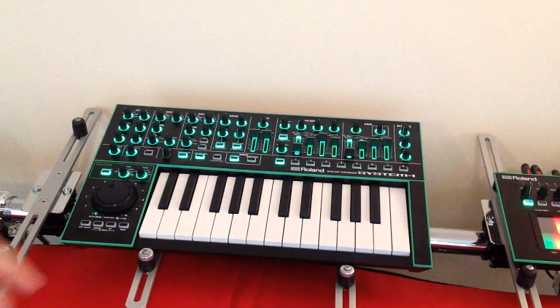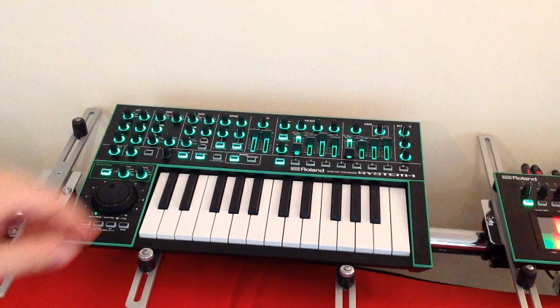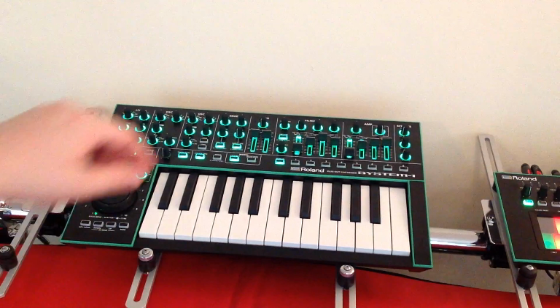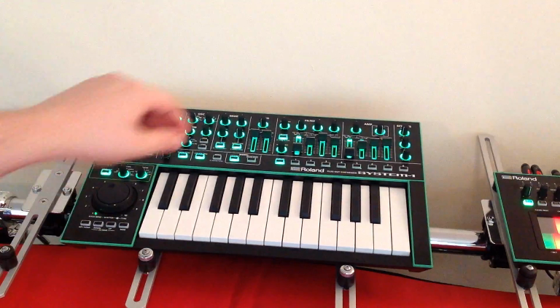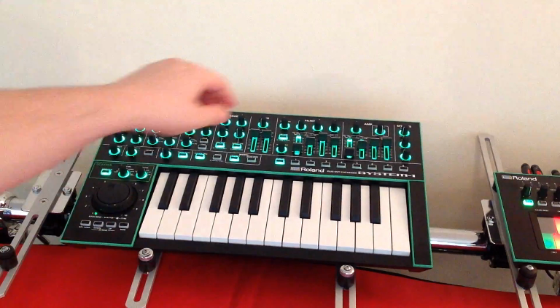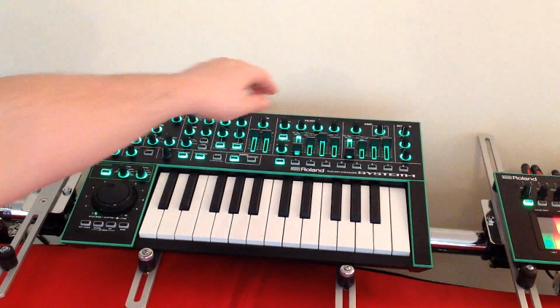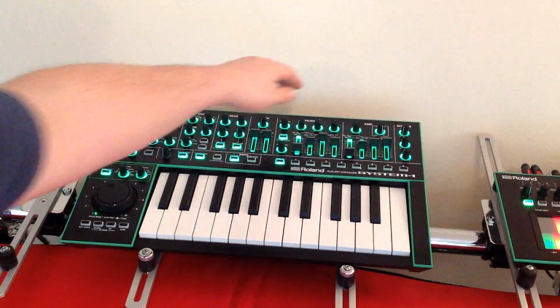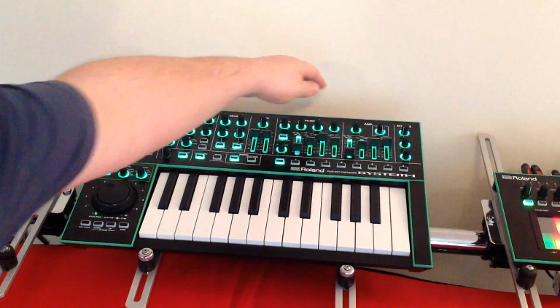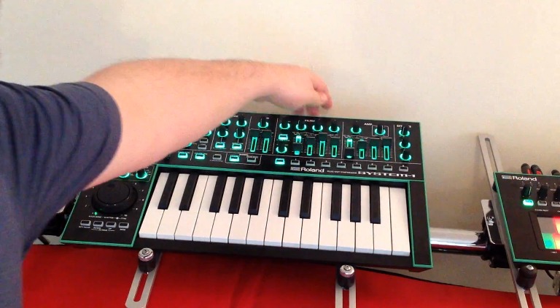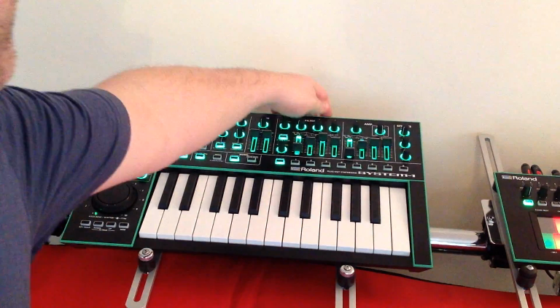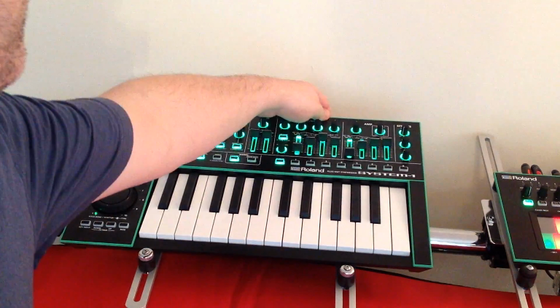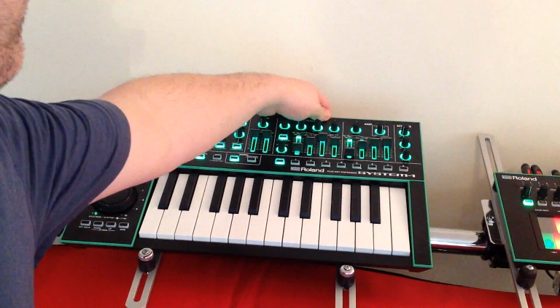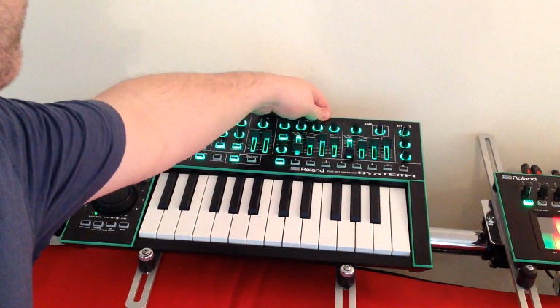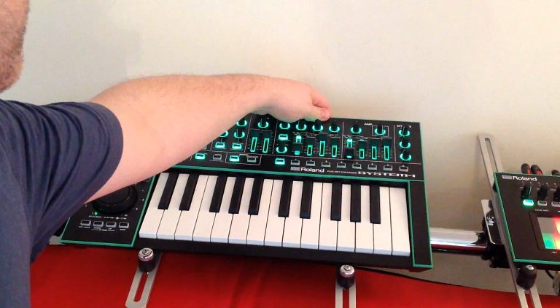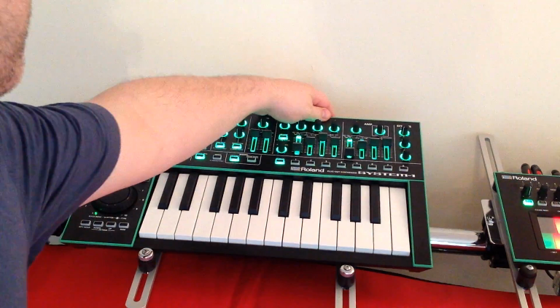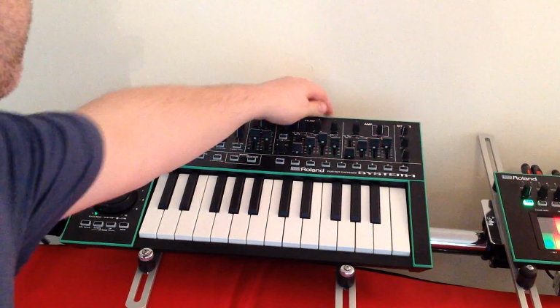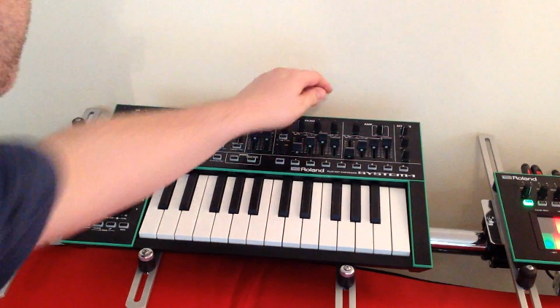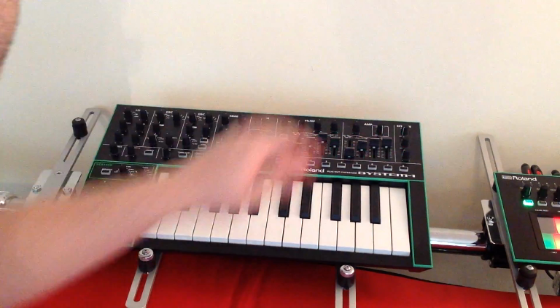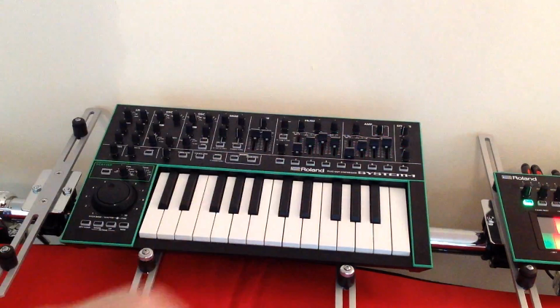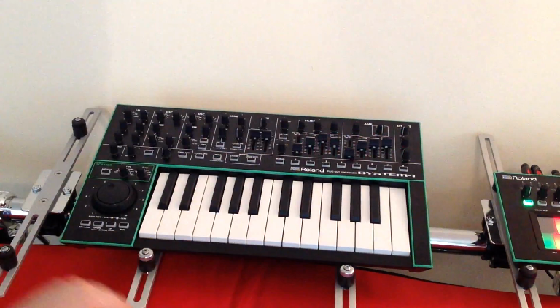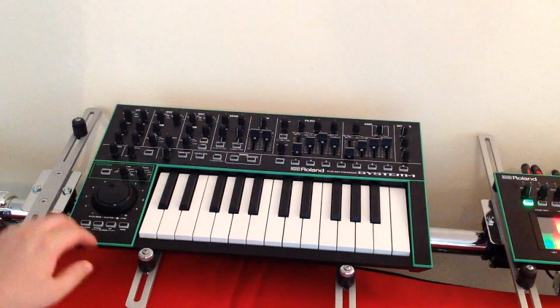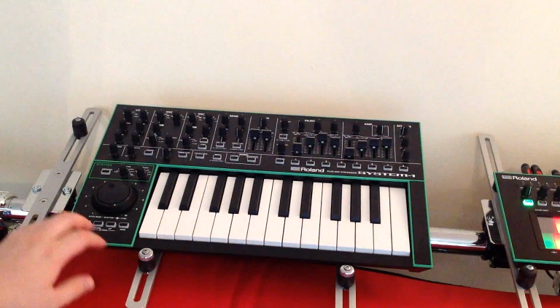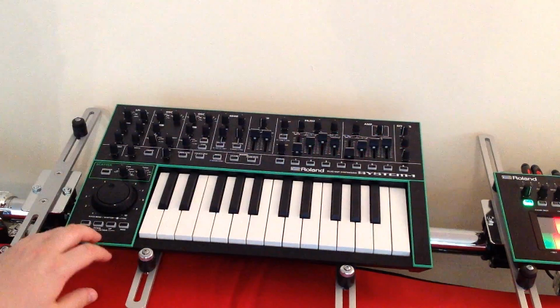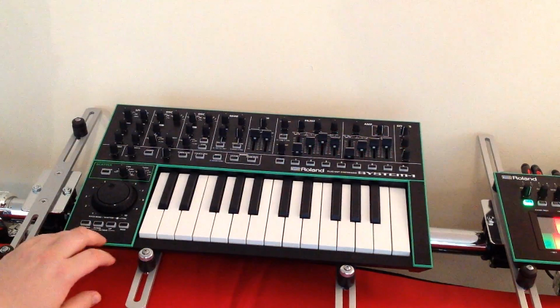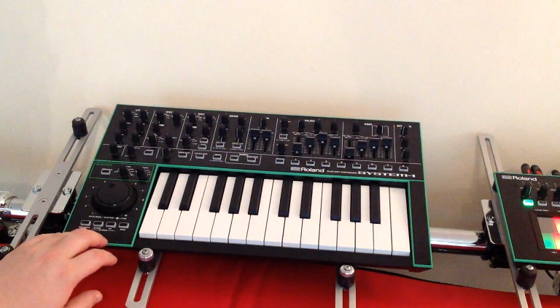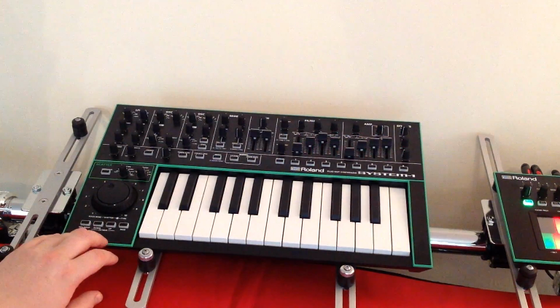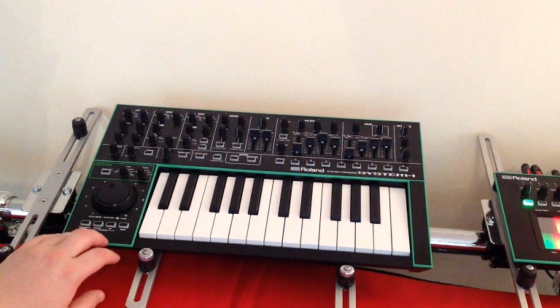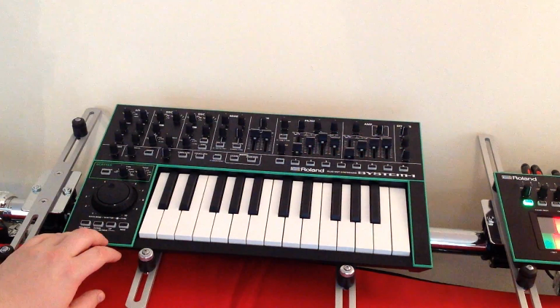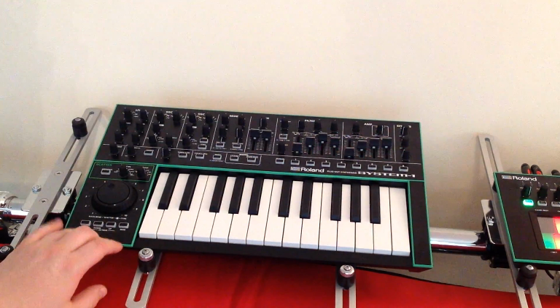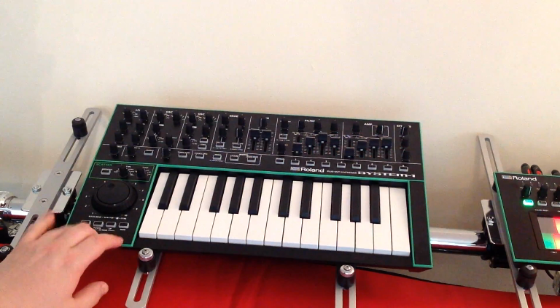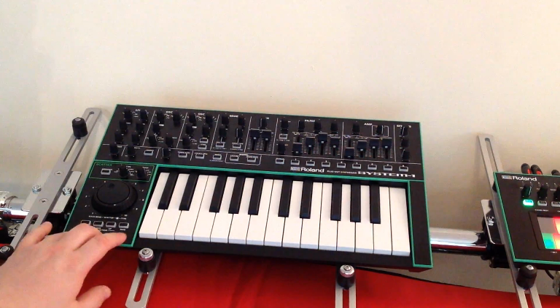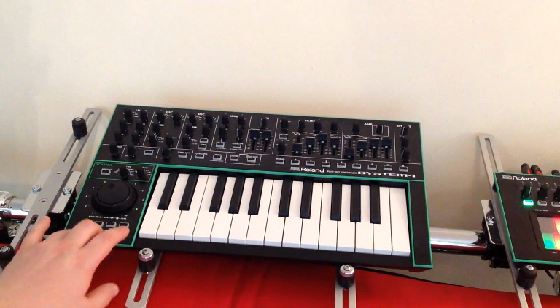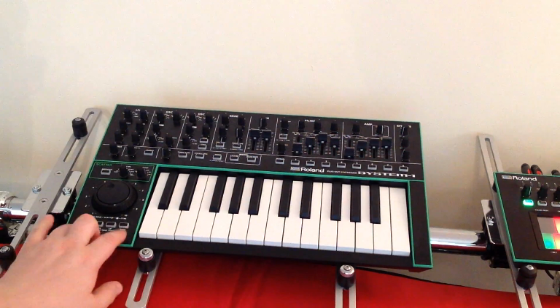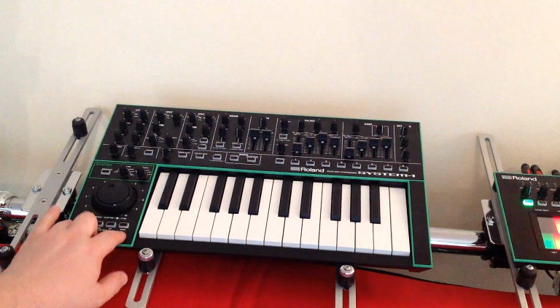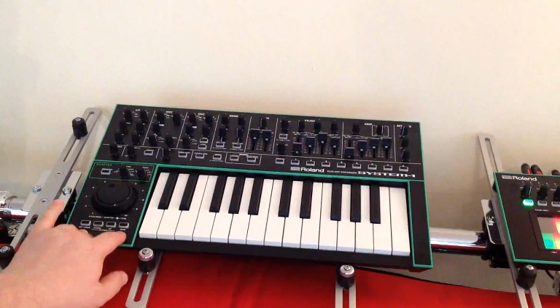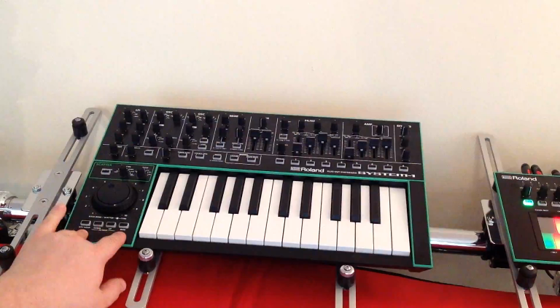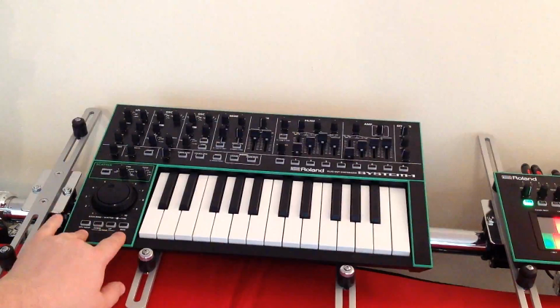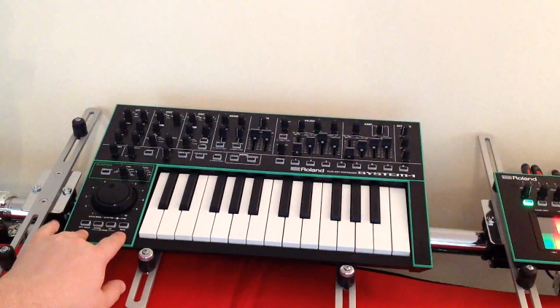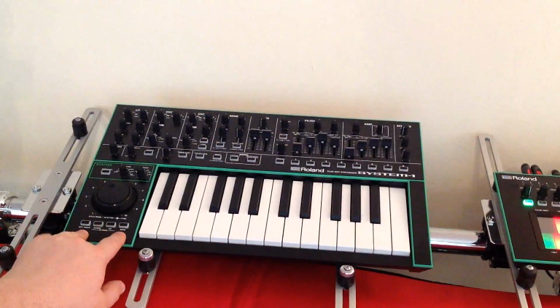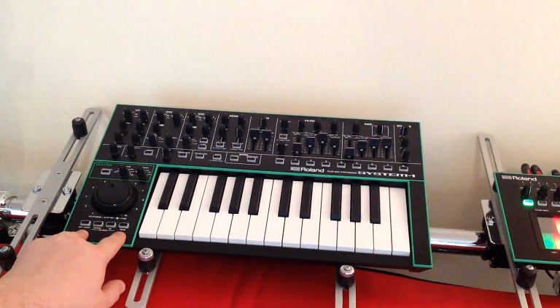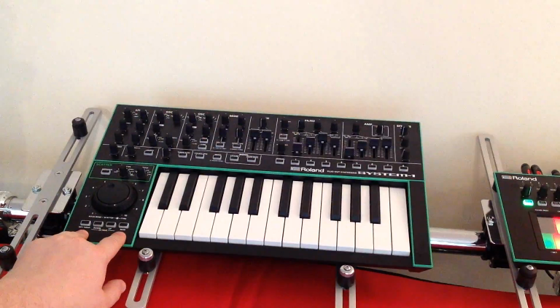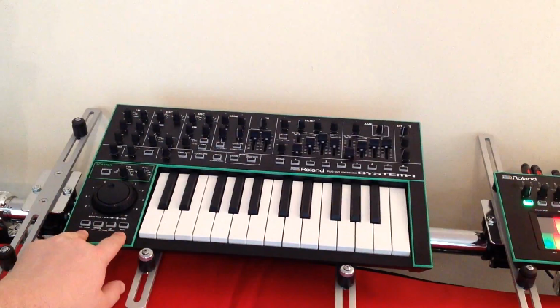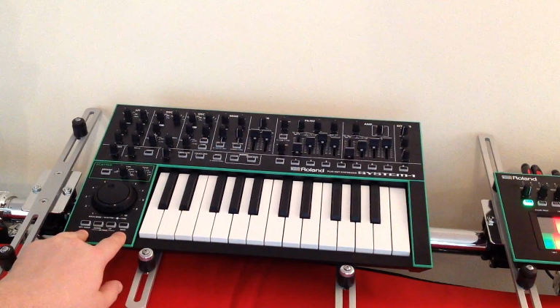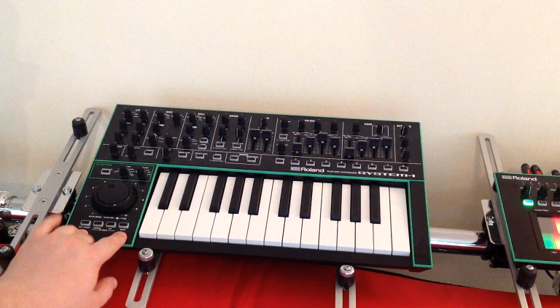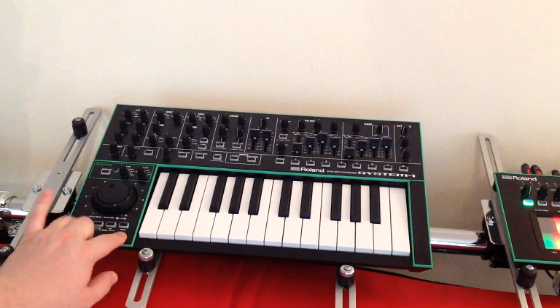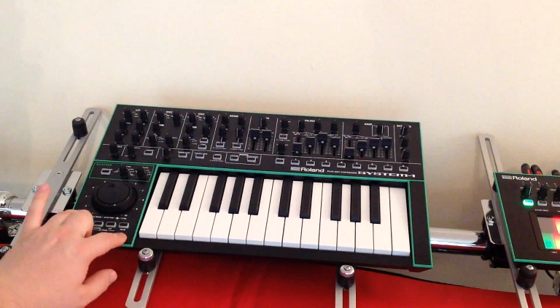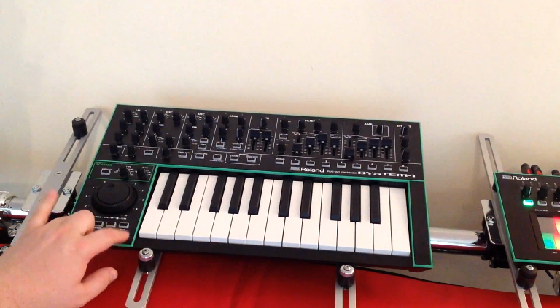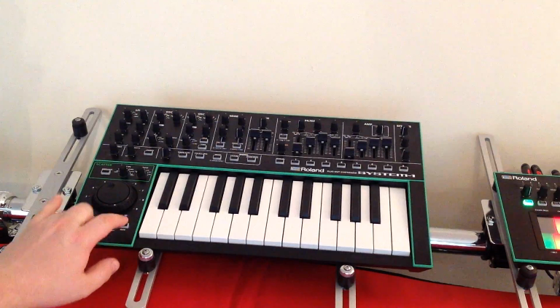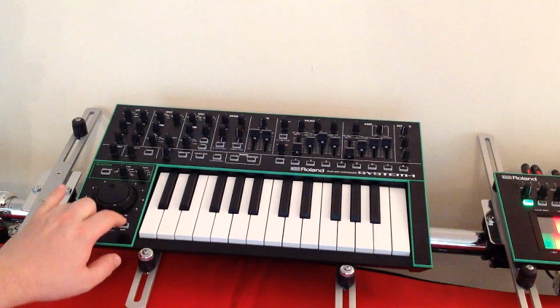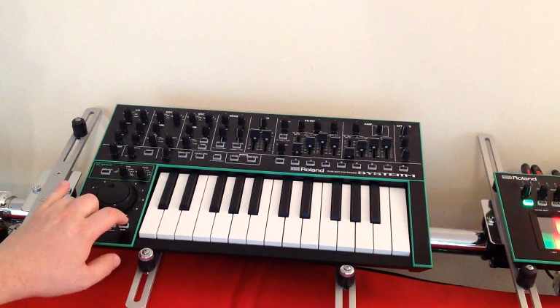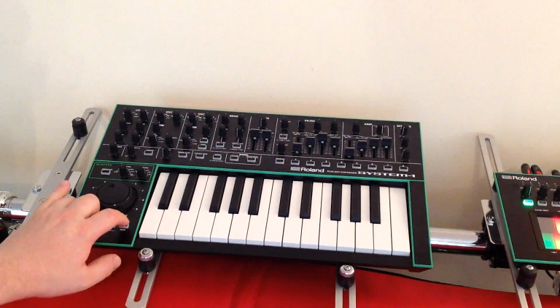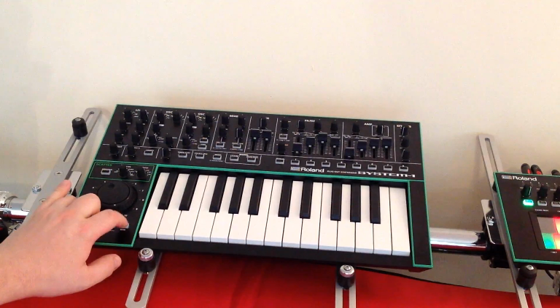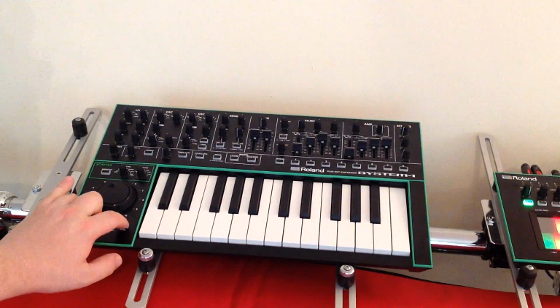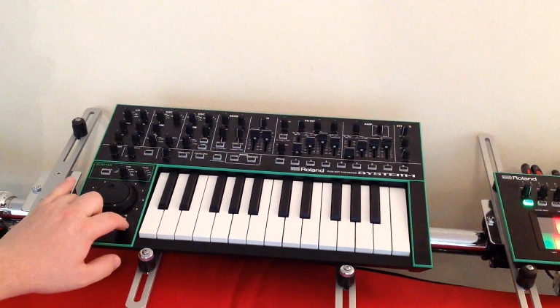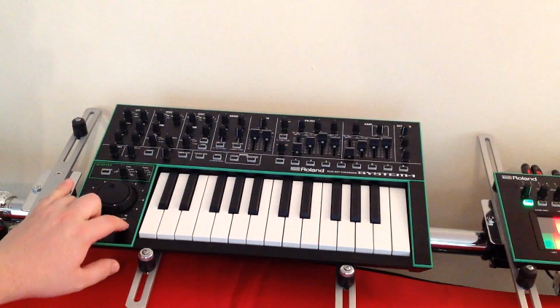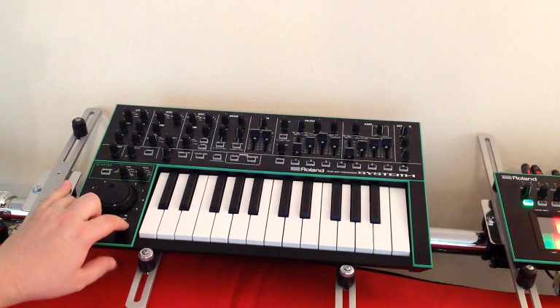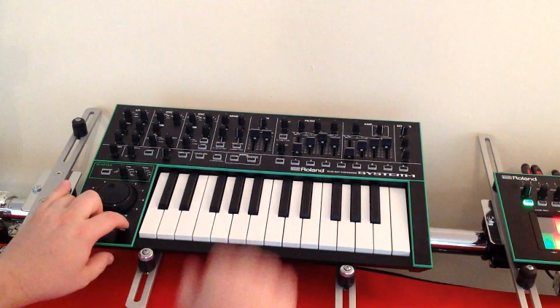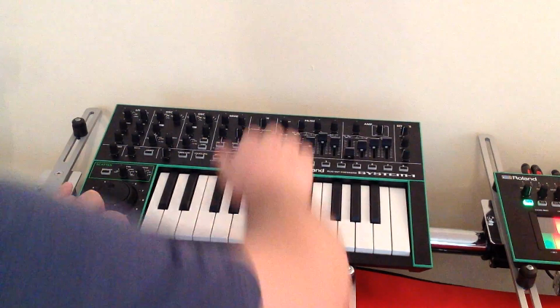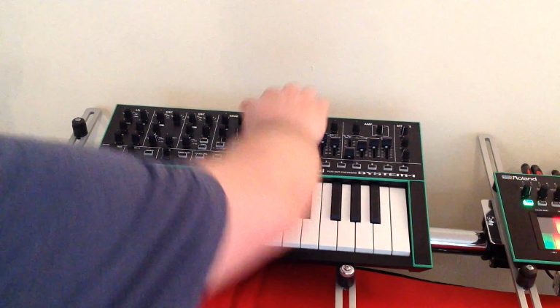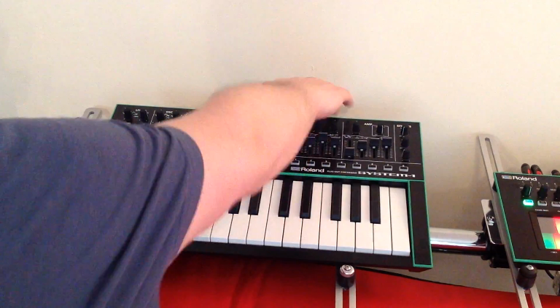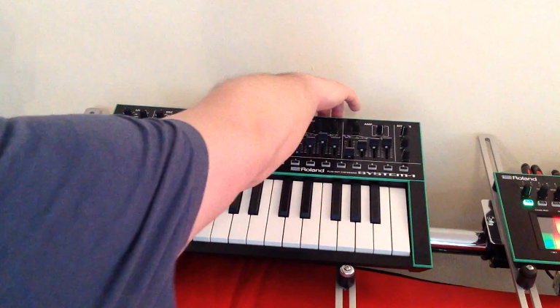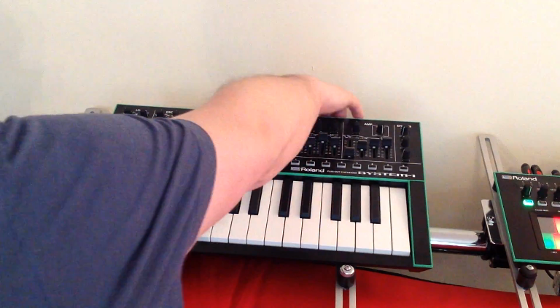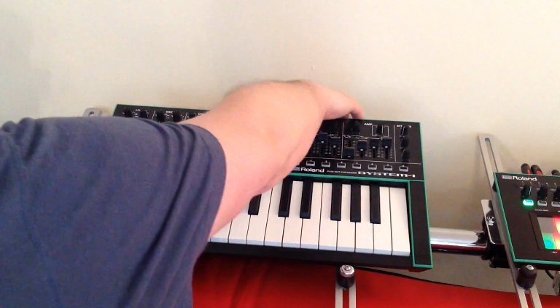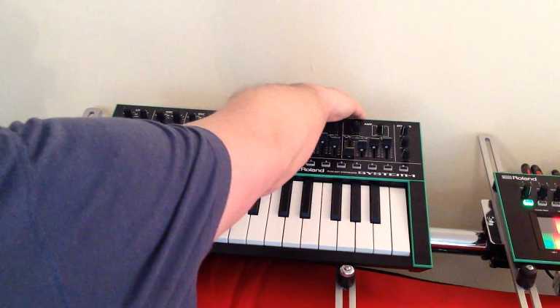The way to do that is you switch the unit off, hold down the Key Hold and the Mod buttons, and switch it back on.